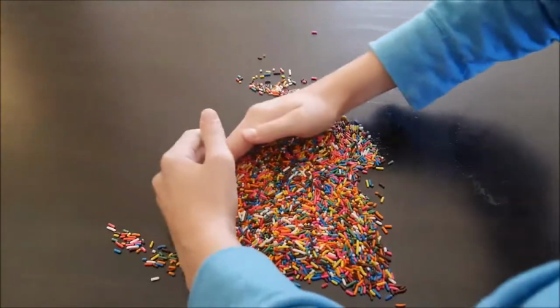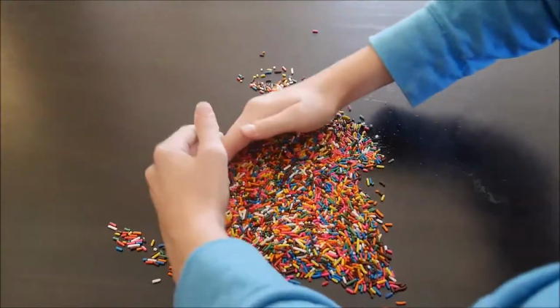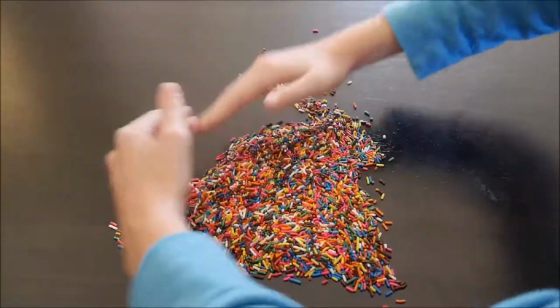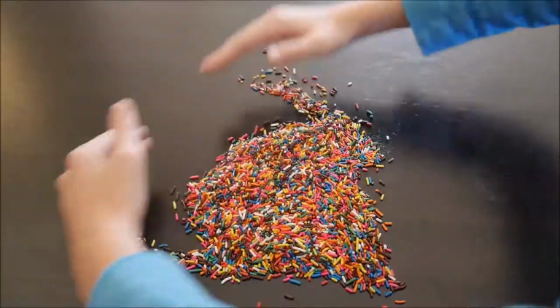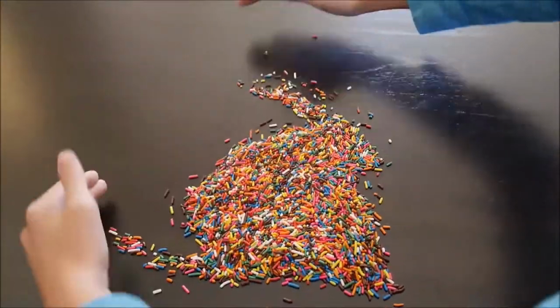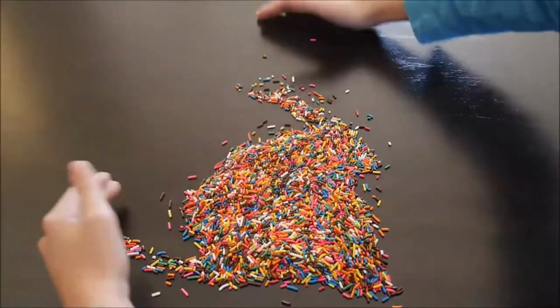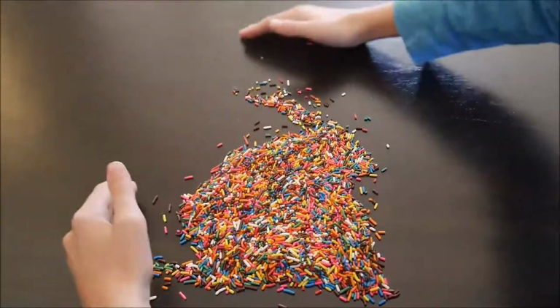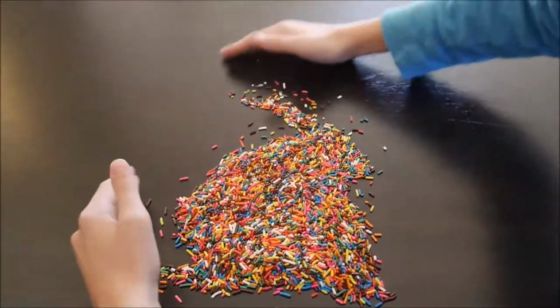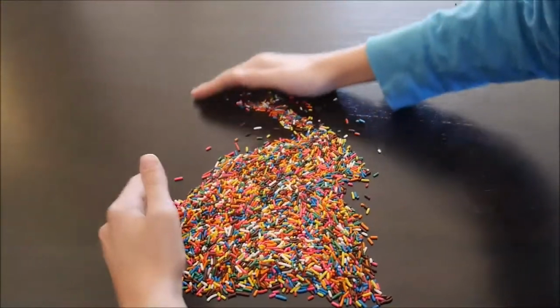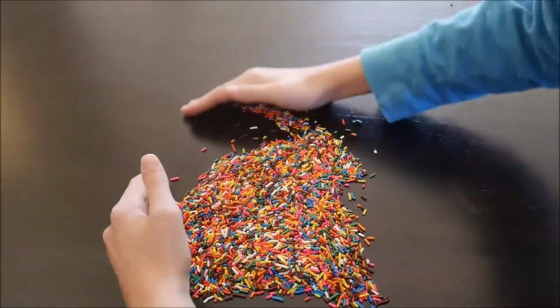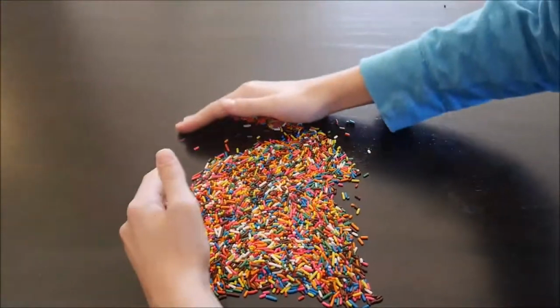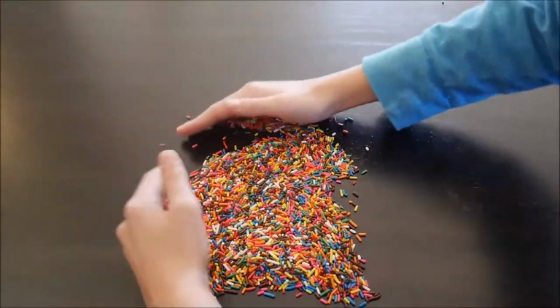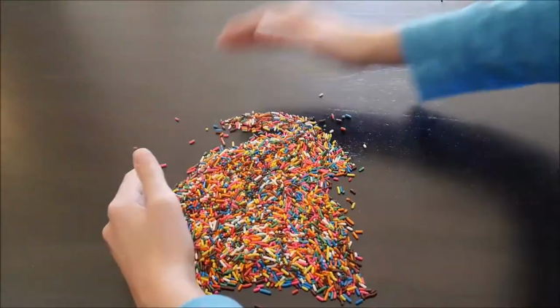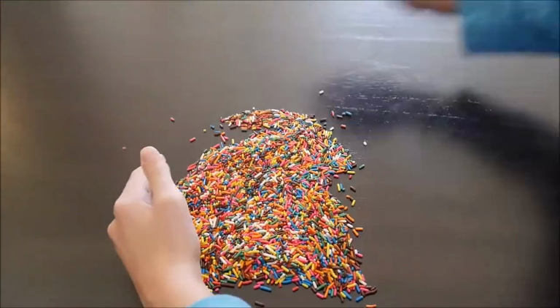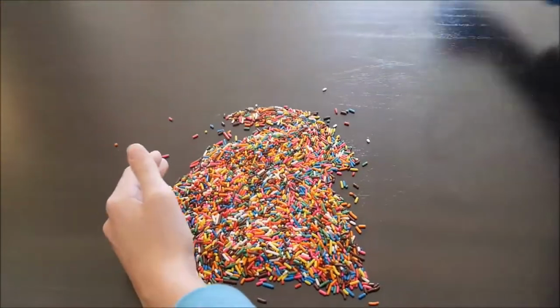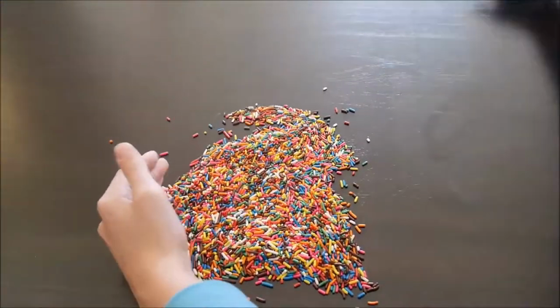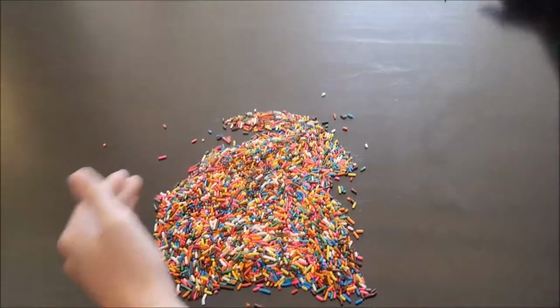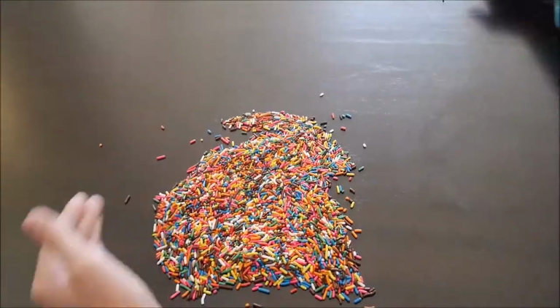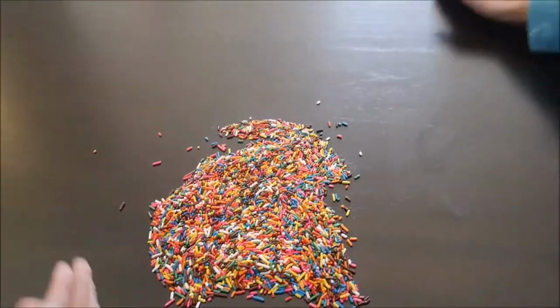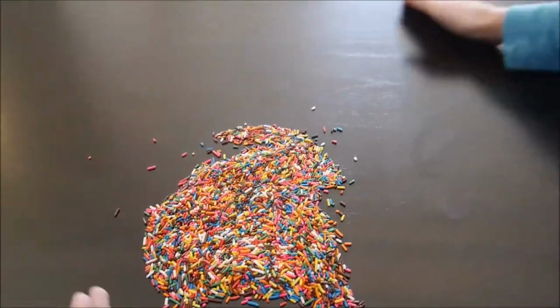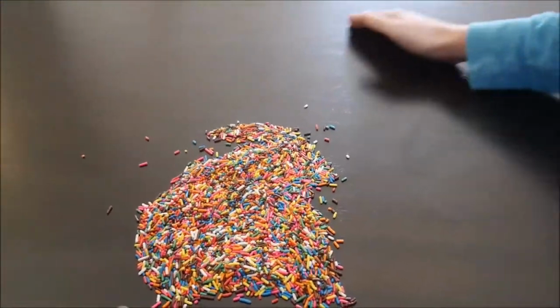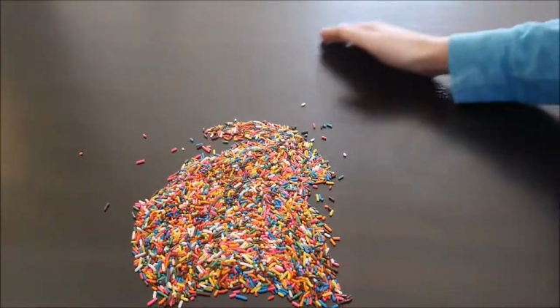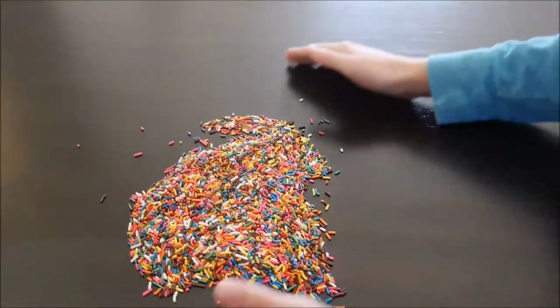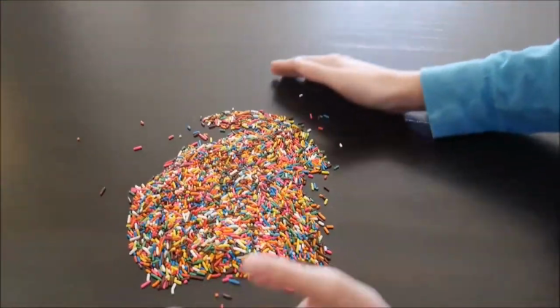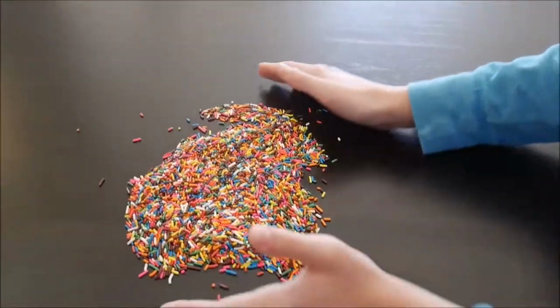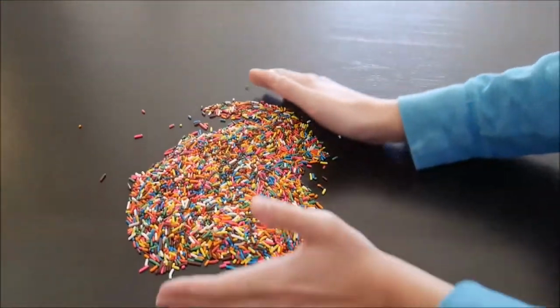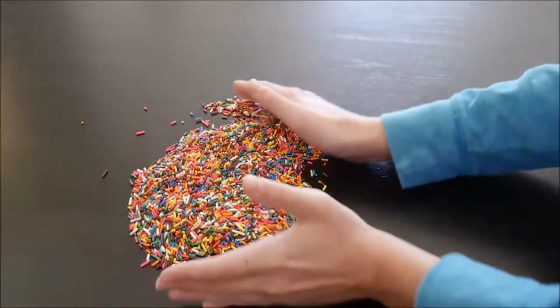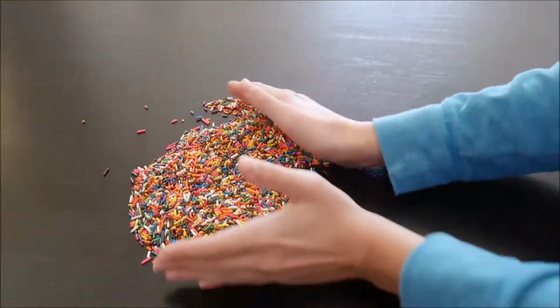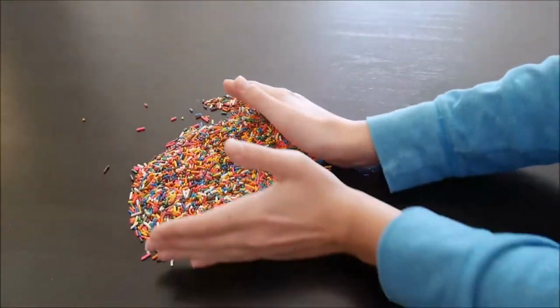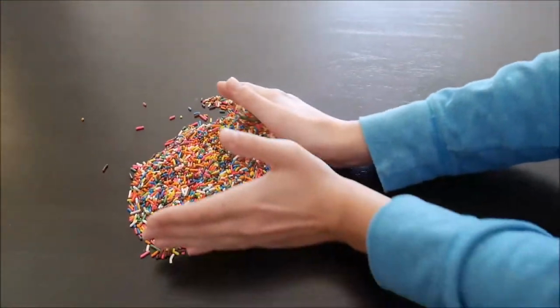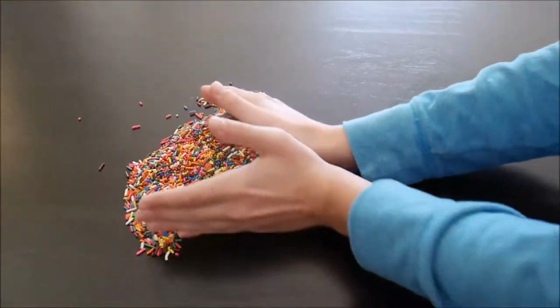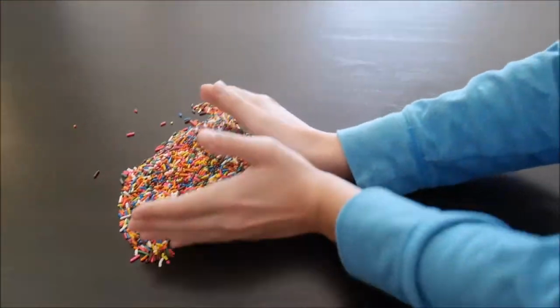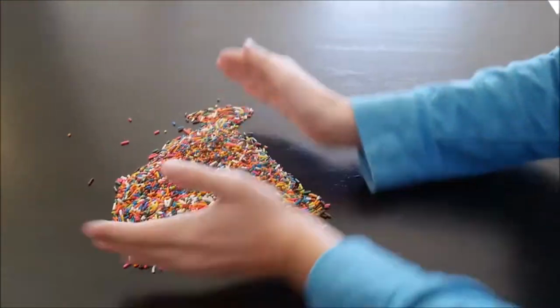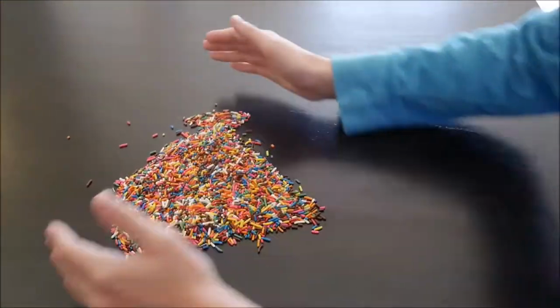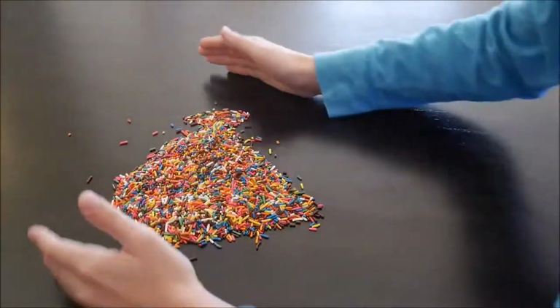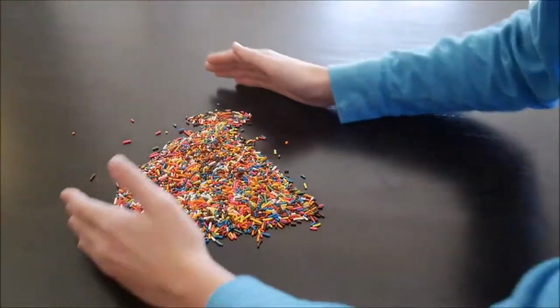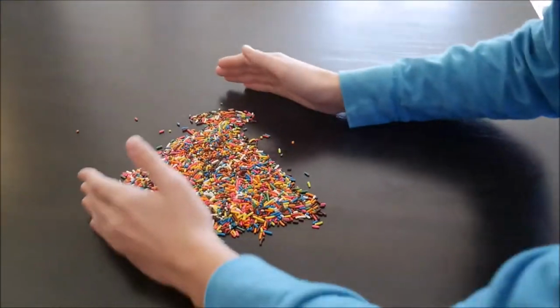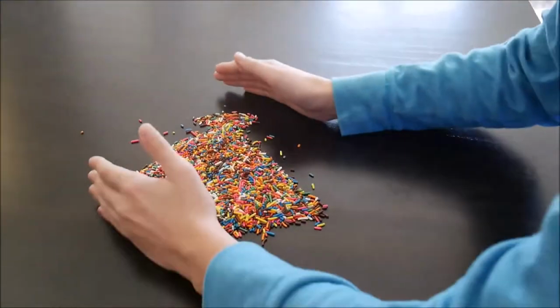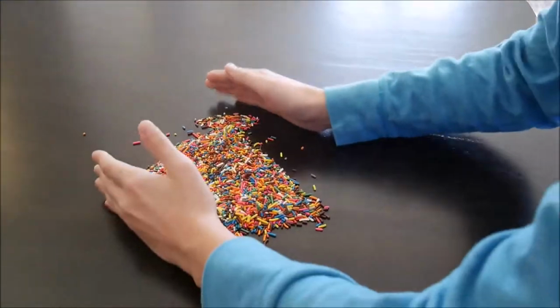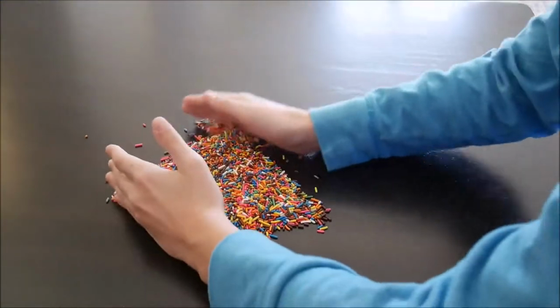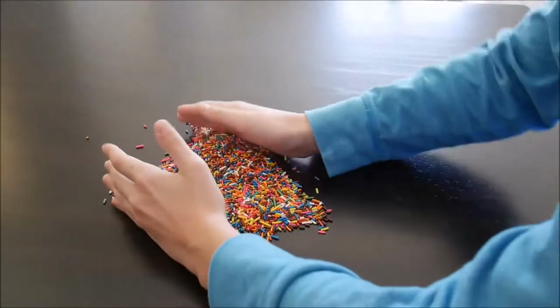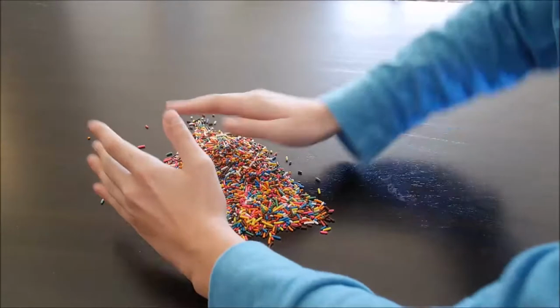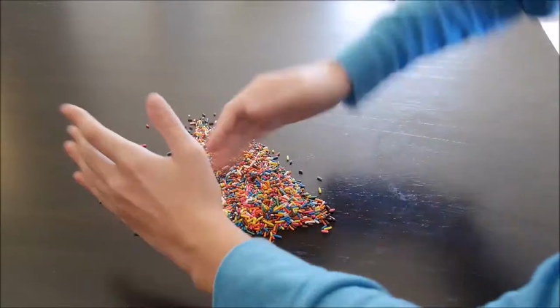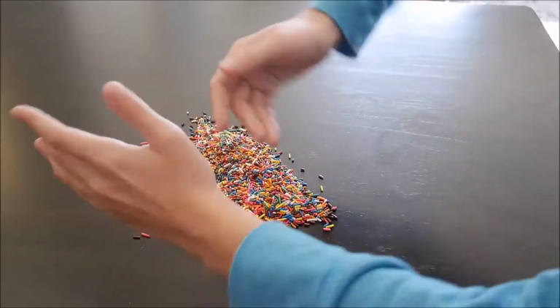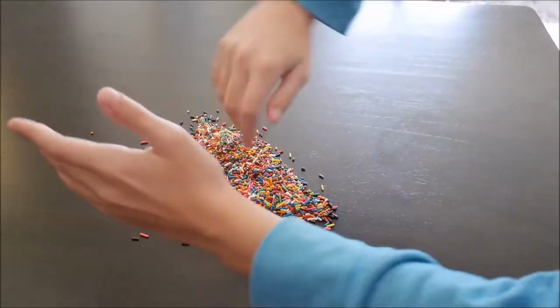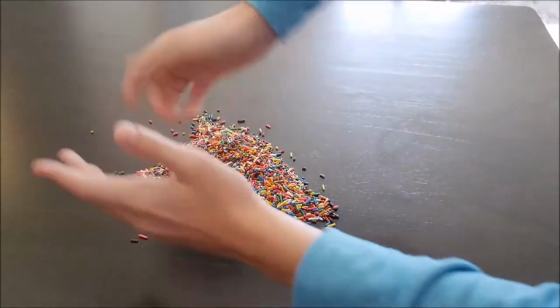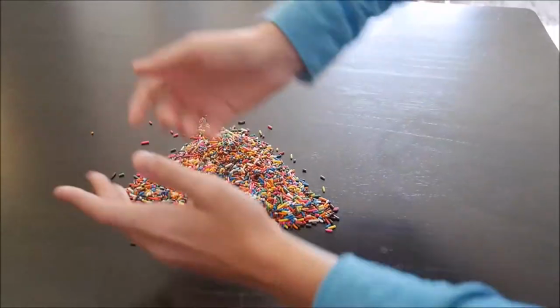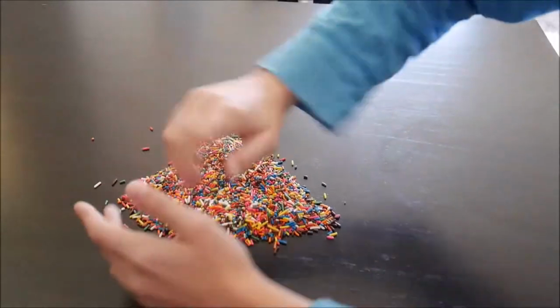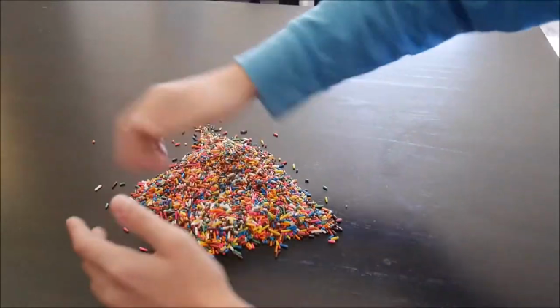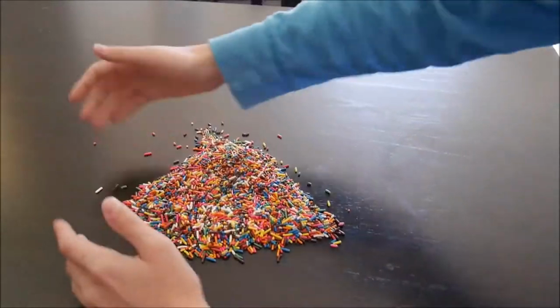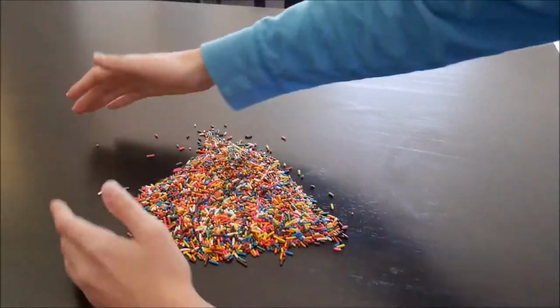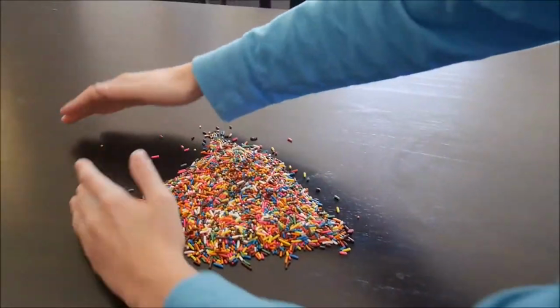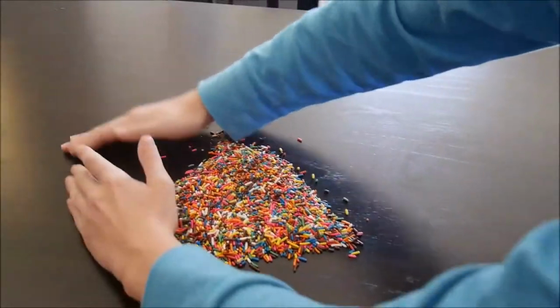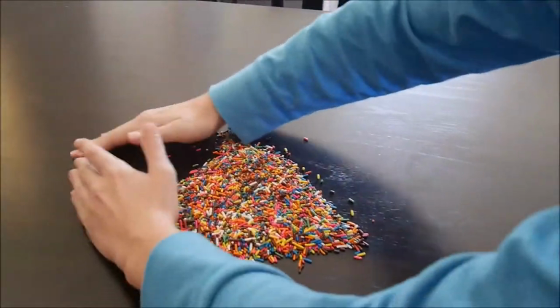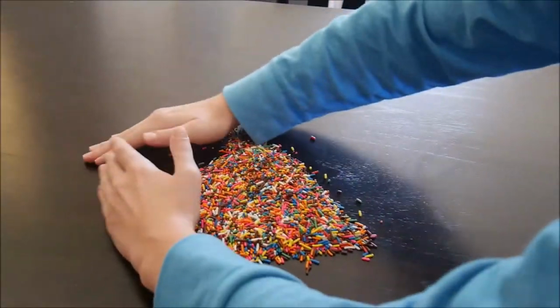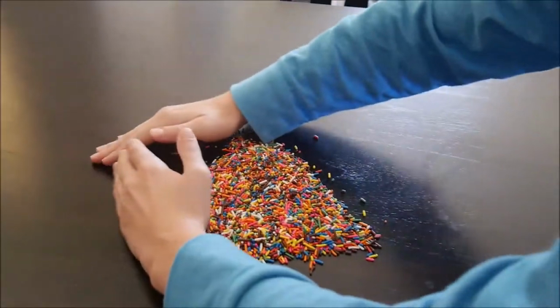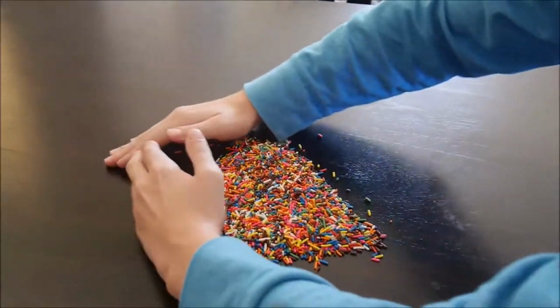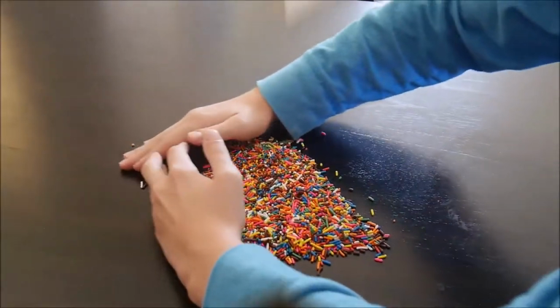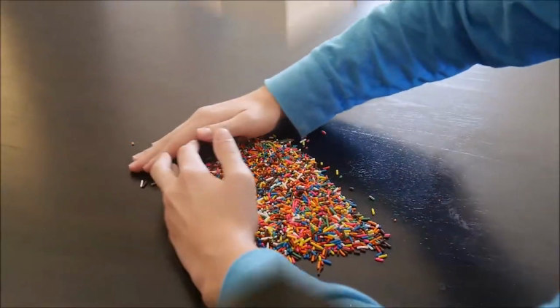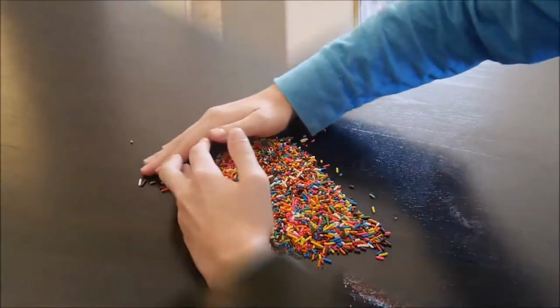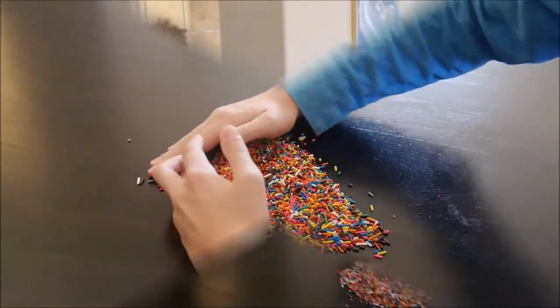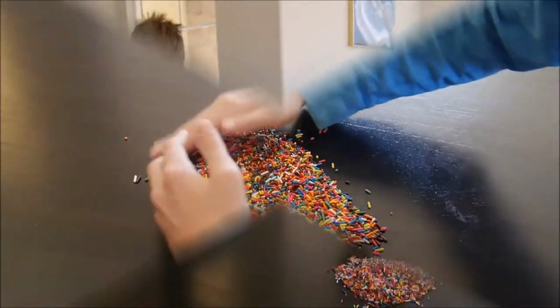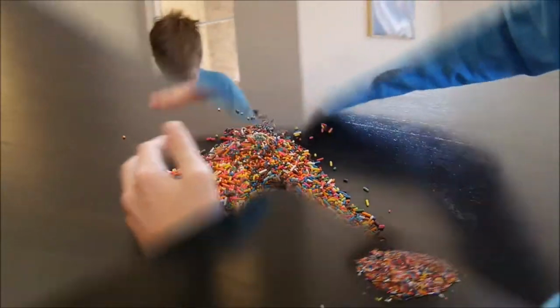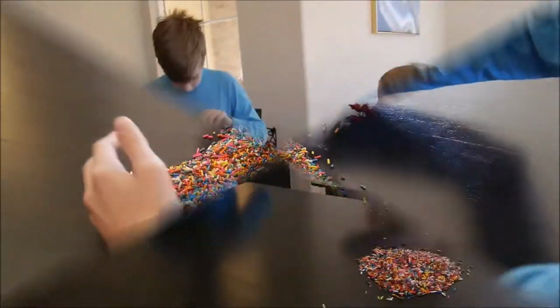I can just go like this and now it's unmessed. Thank you. It's still a mess, but less.